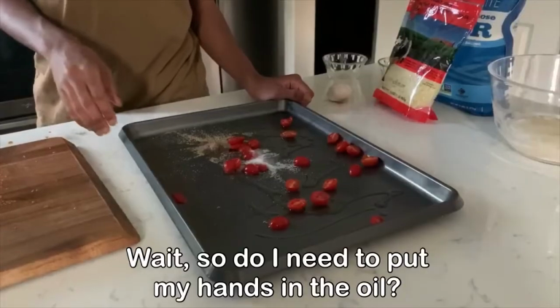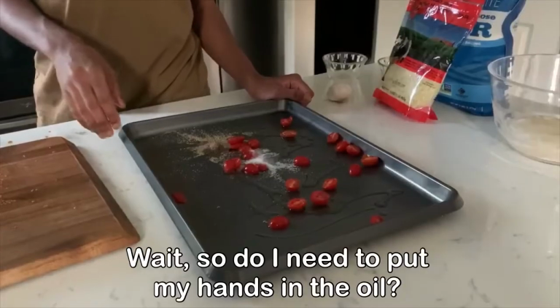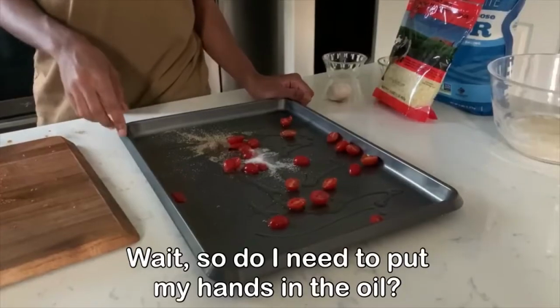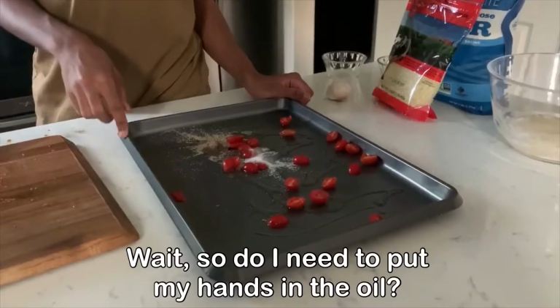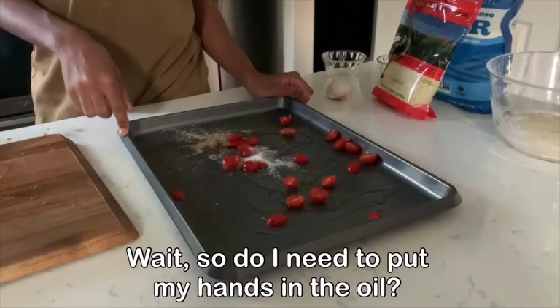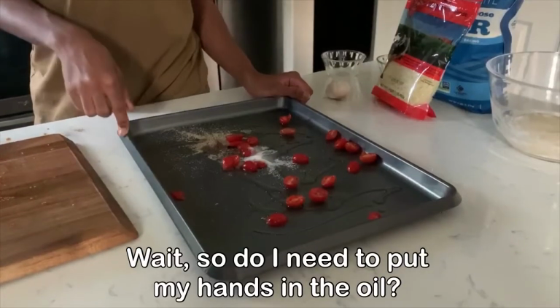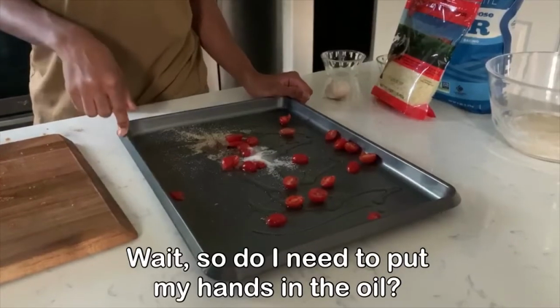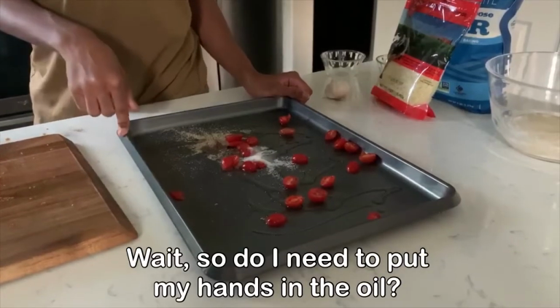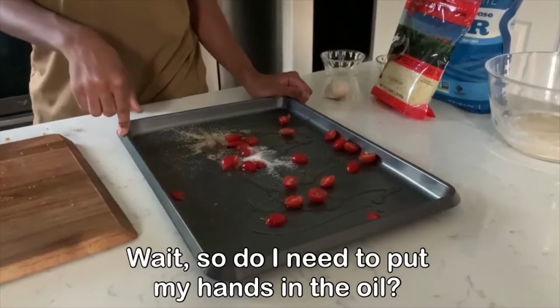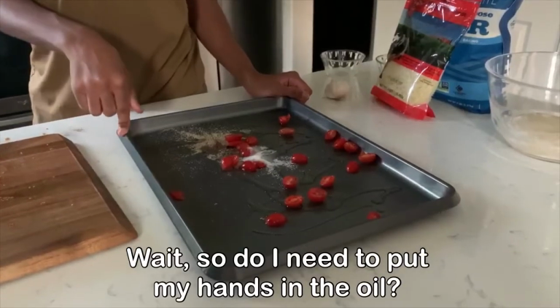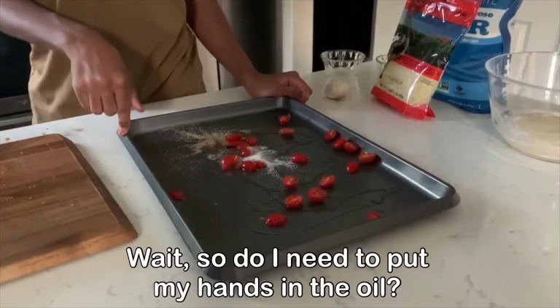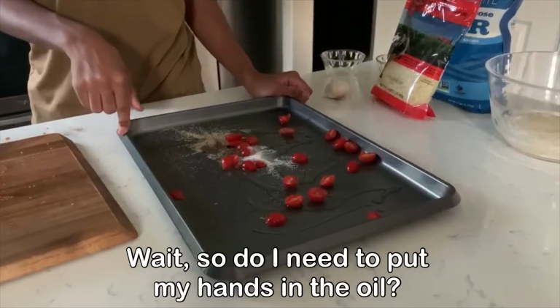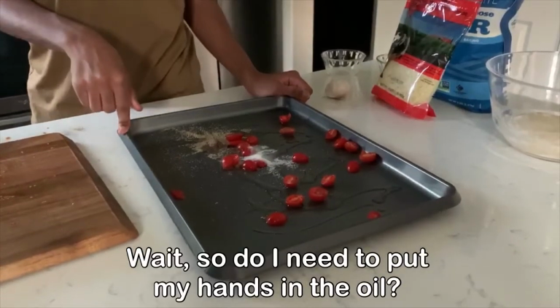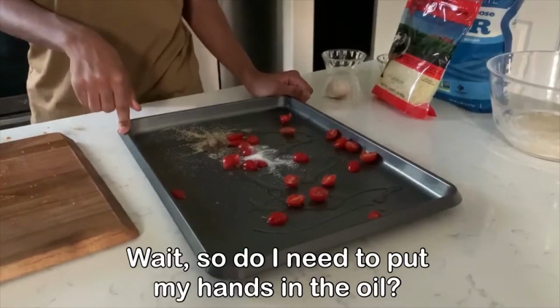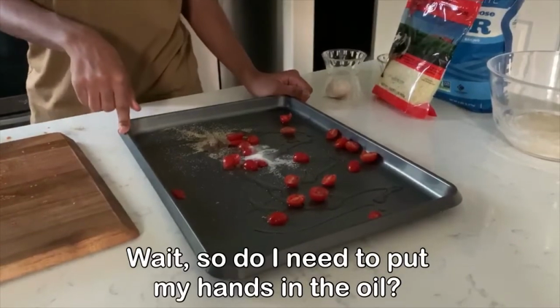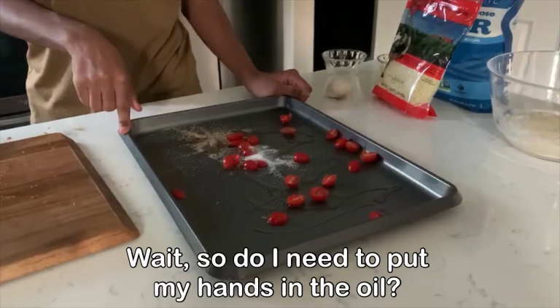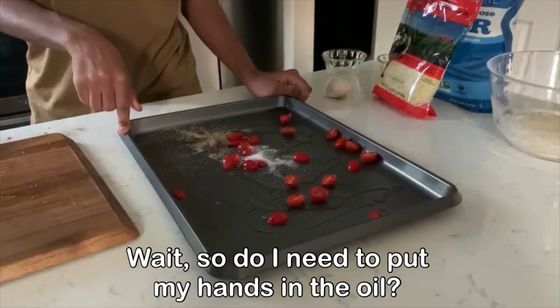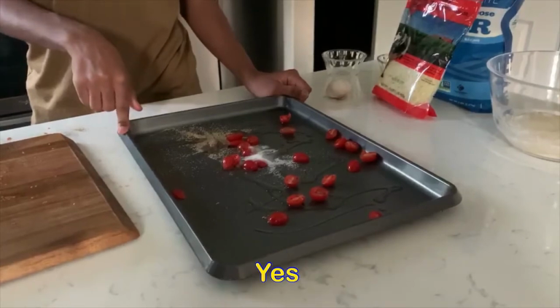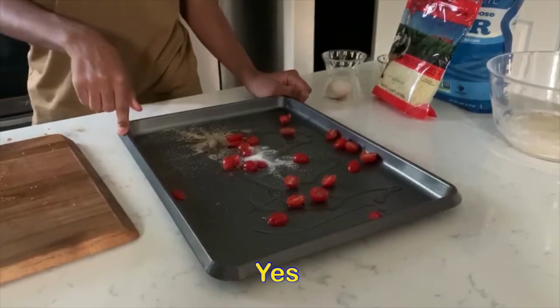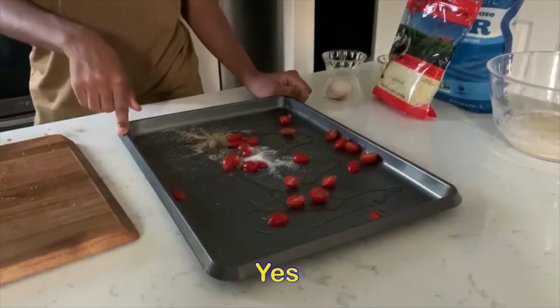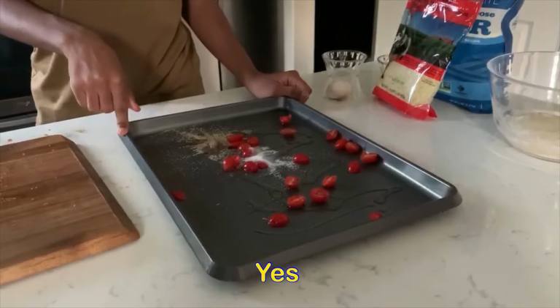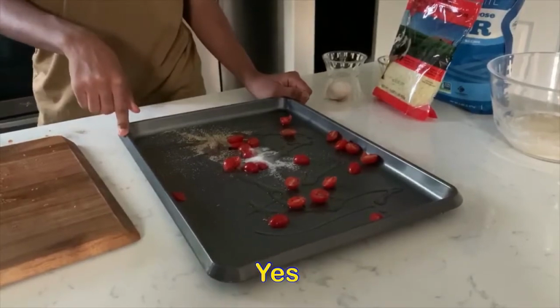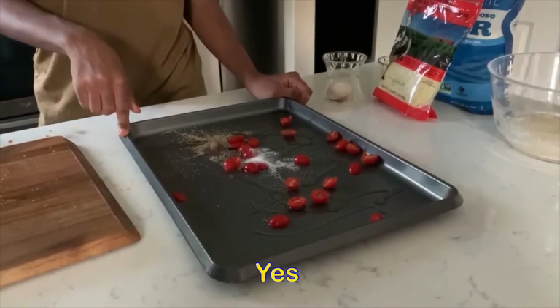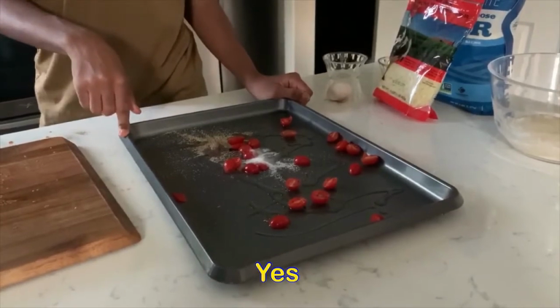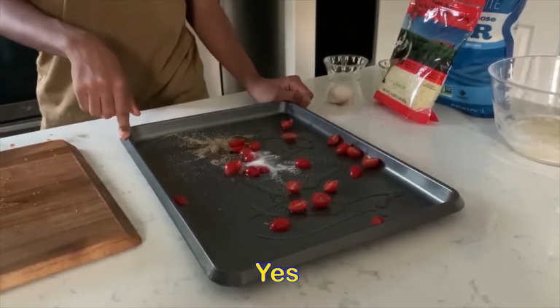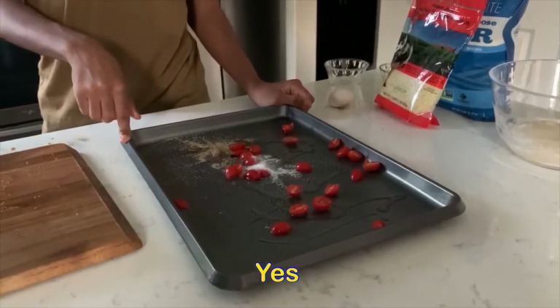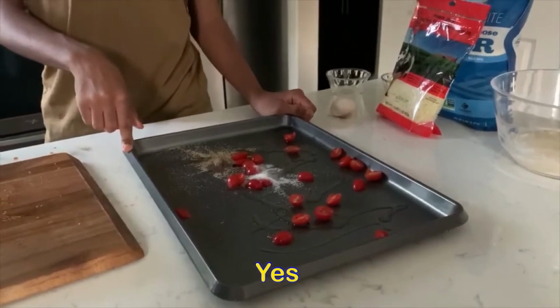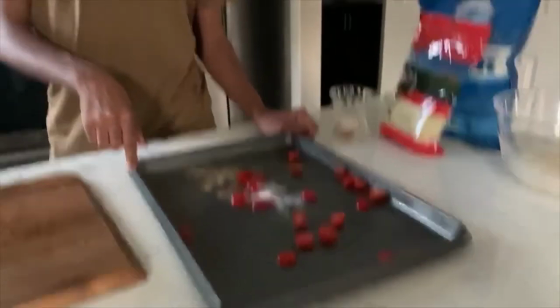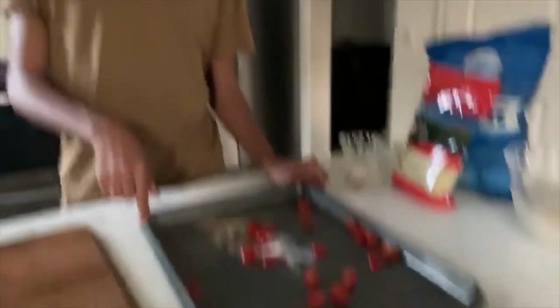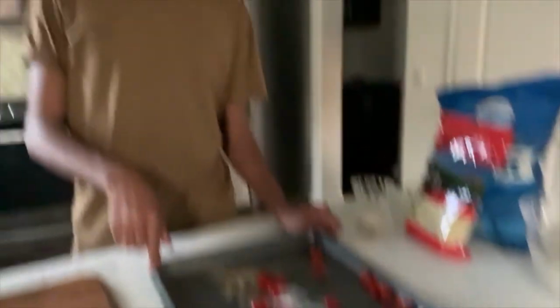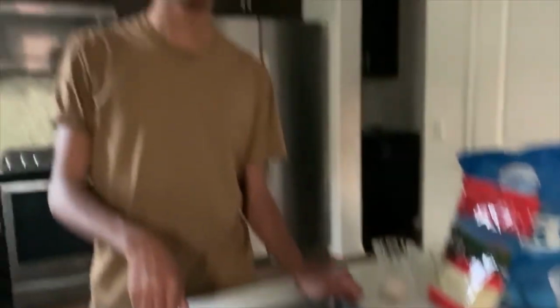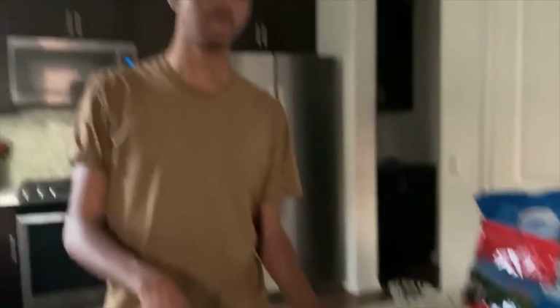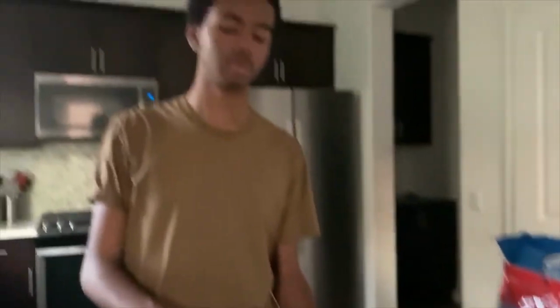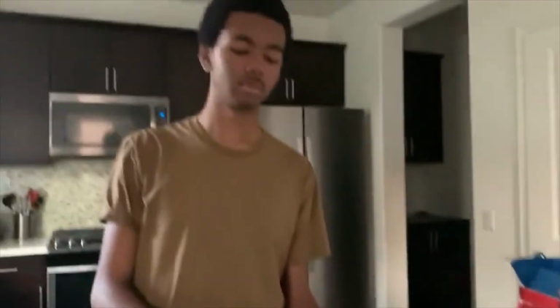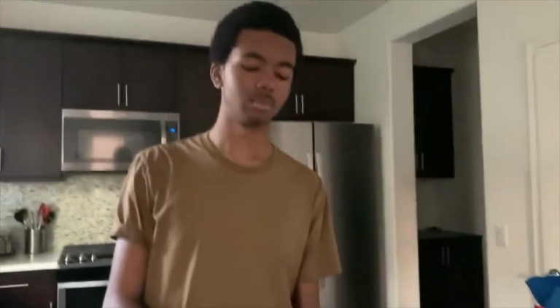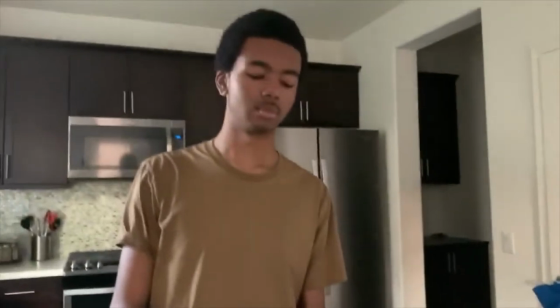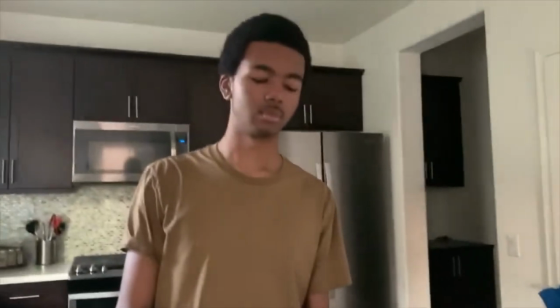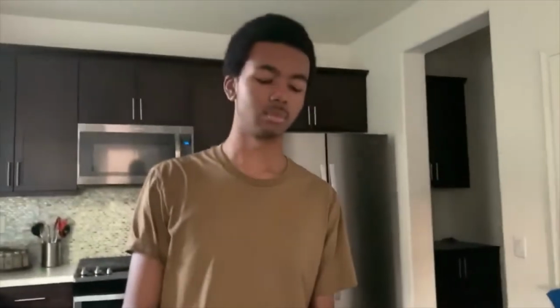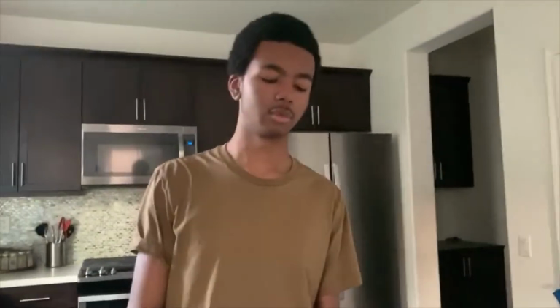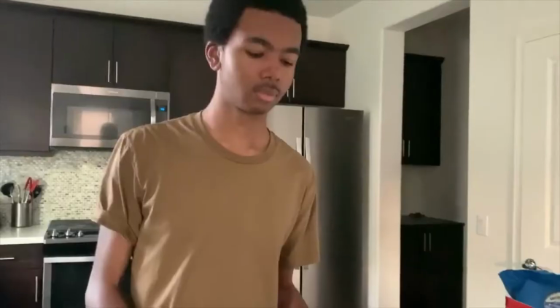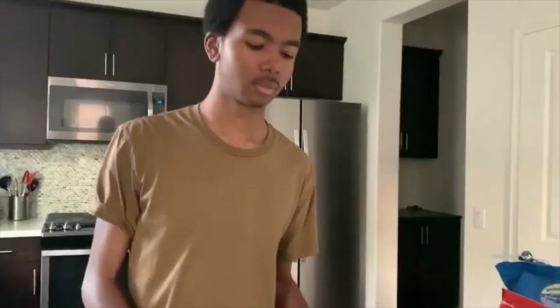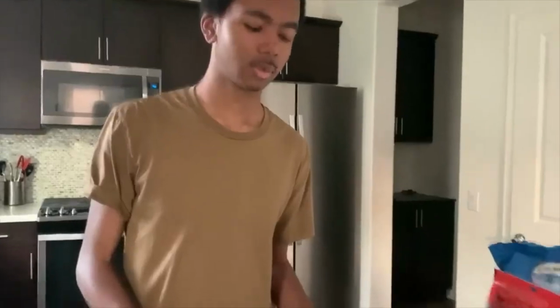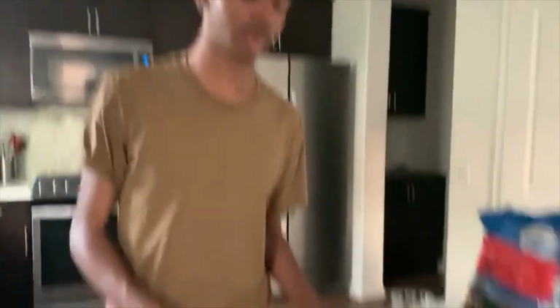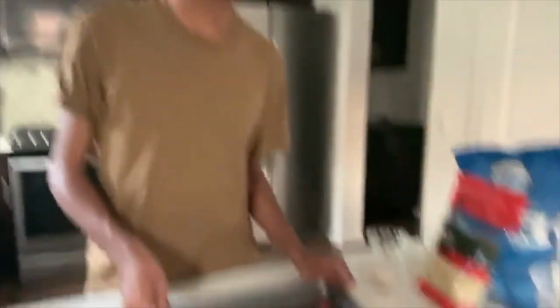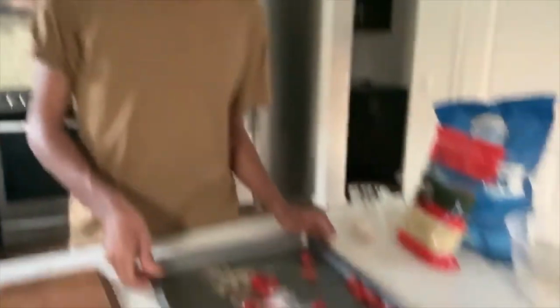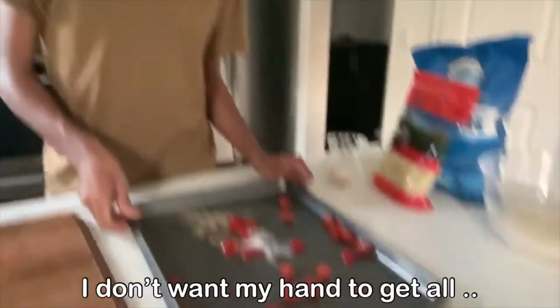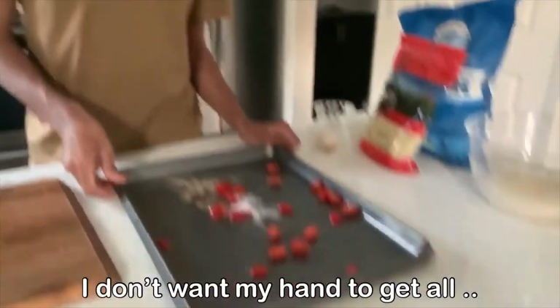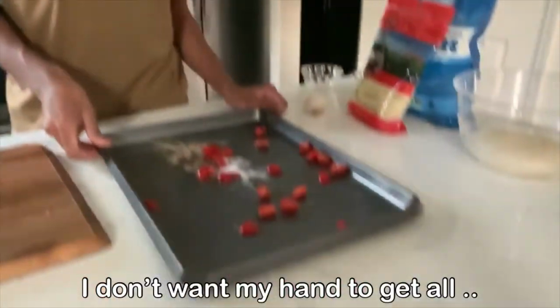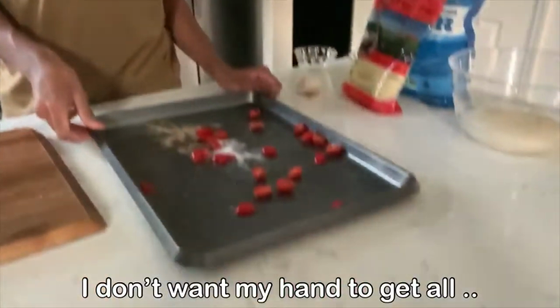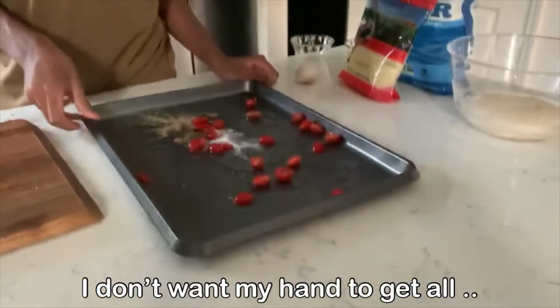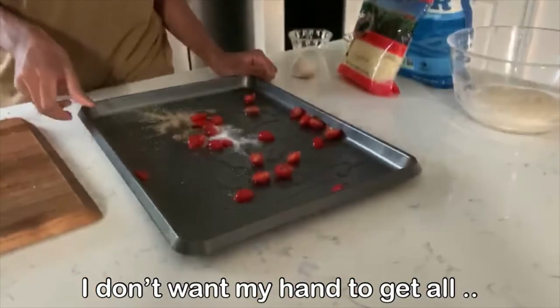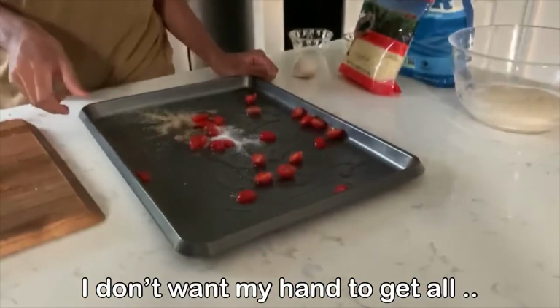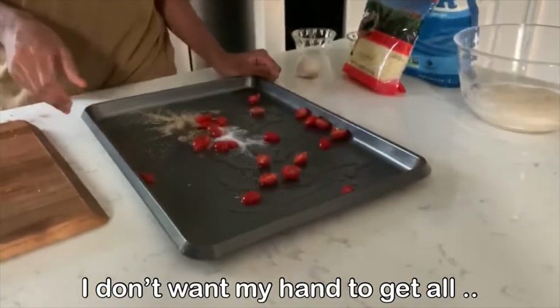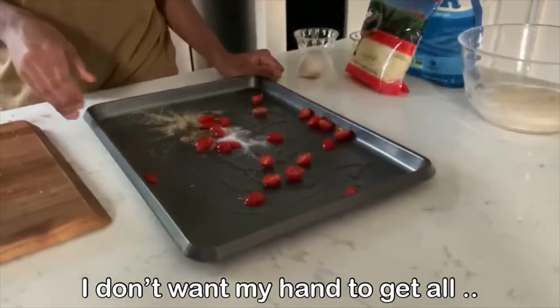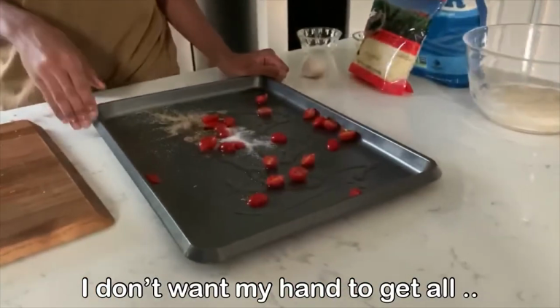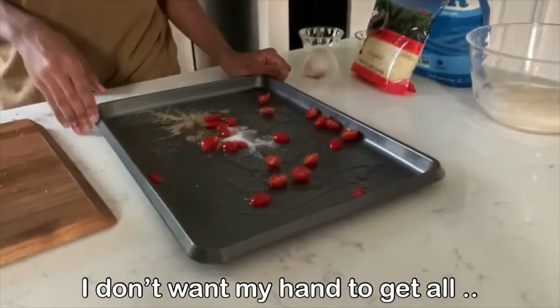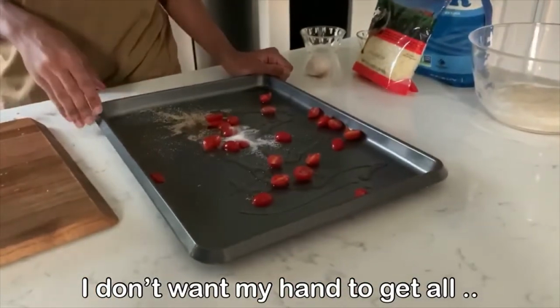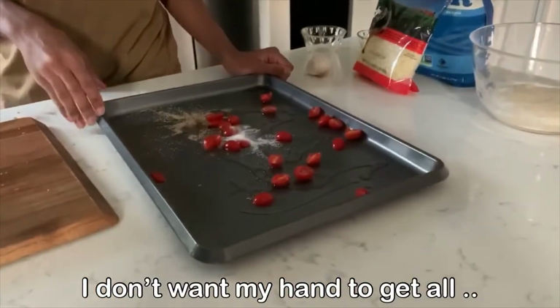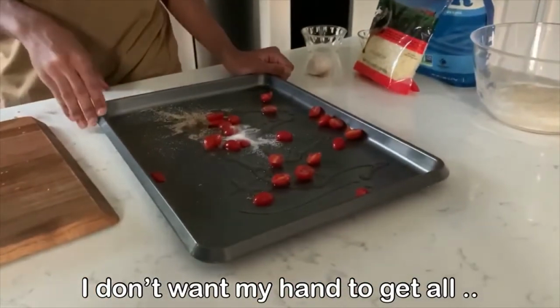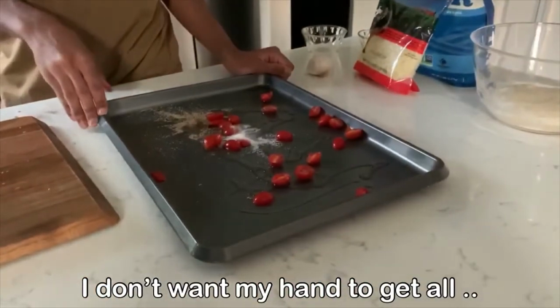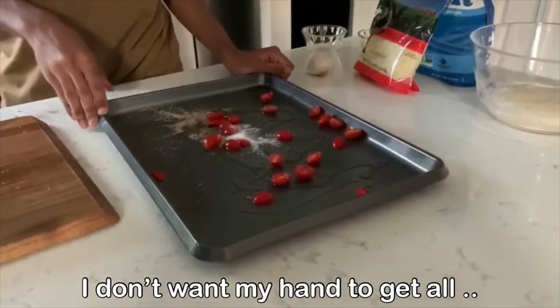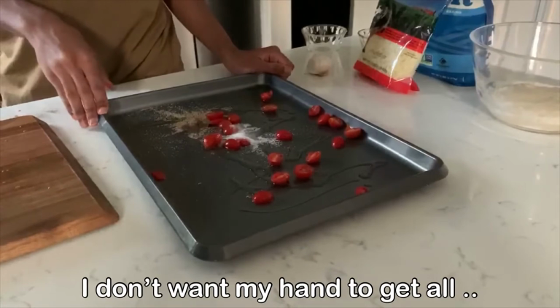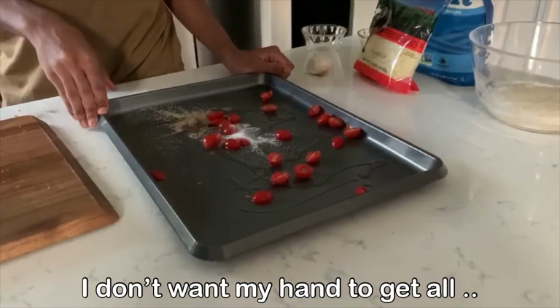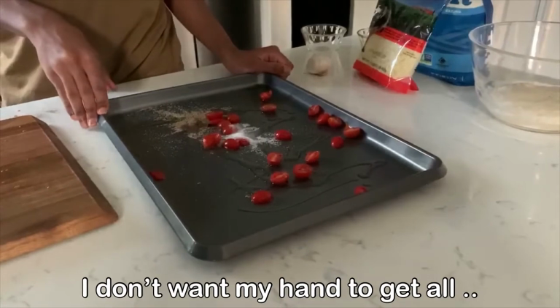So do I need to put my hands in the oil? Yes. I don't want my hand to get all...